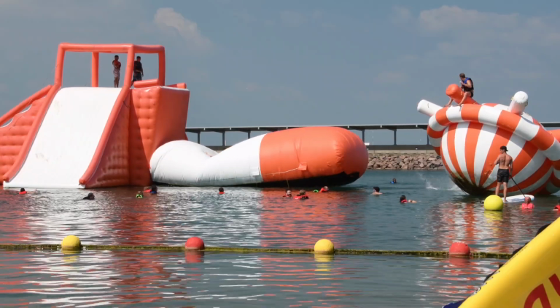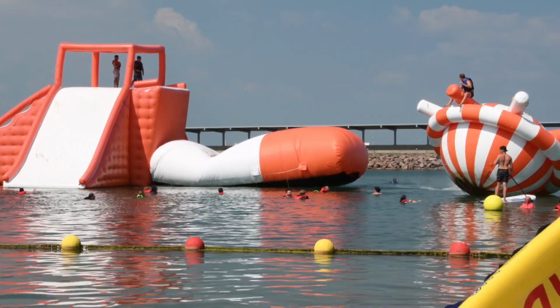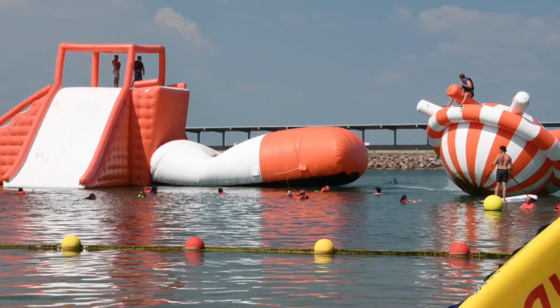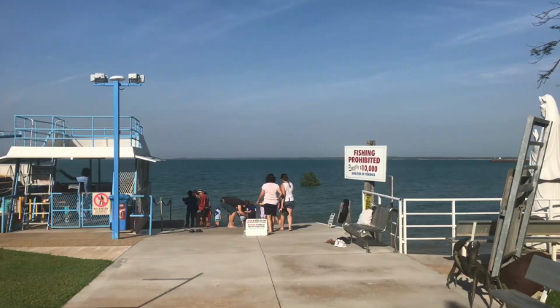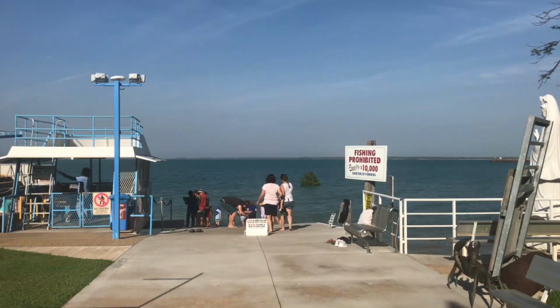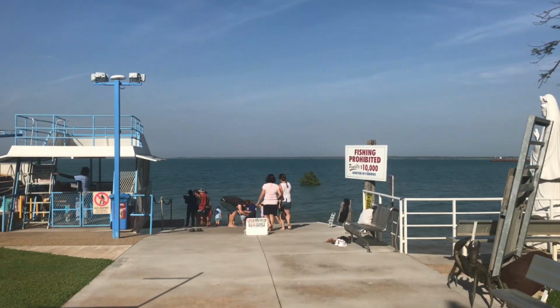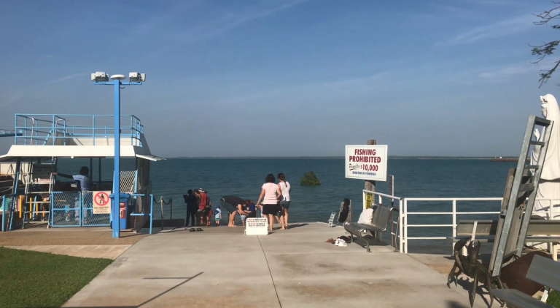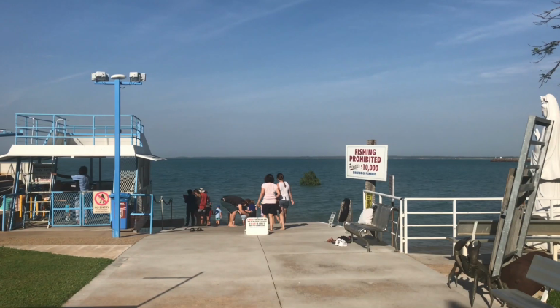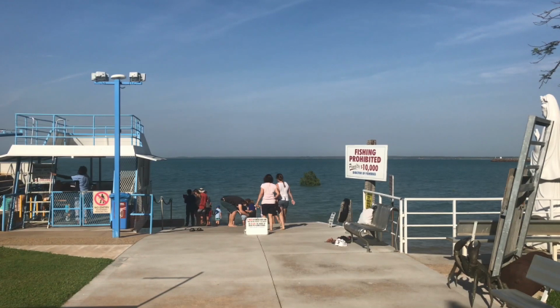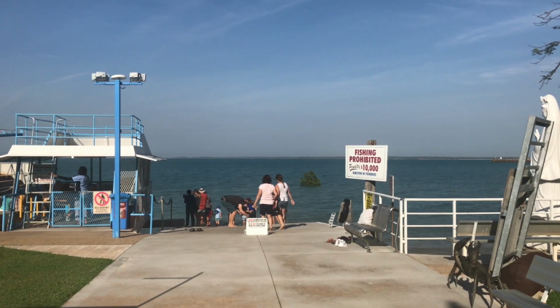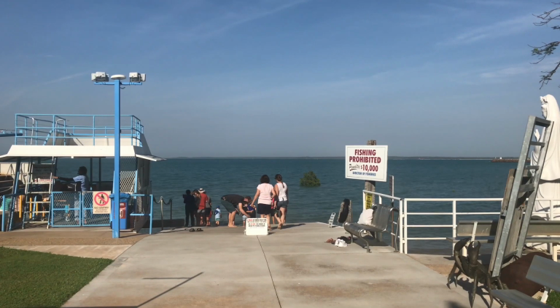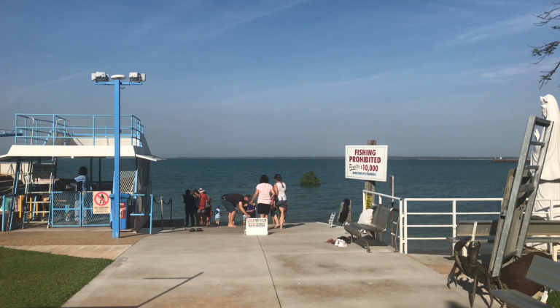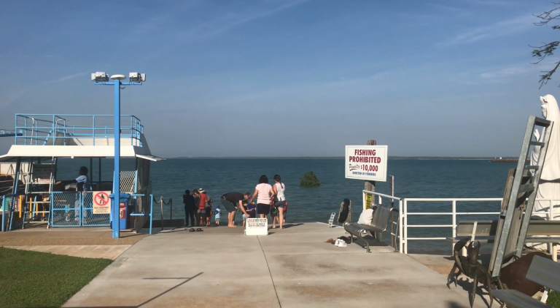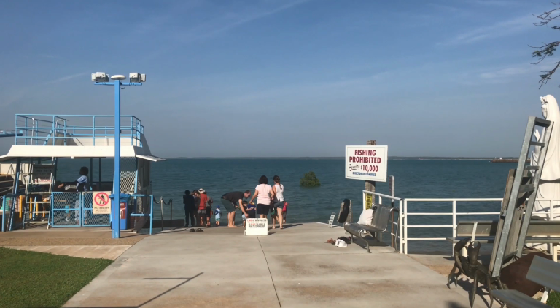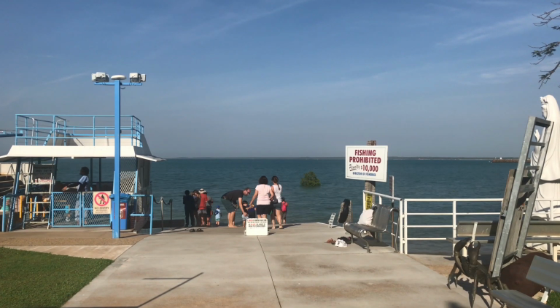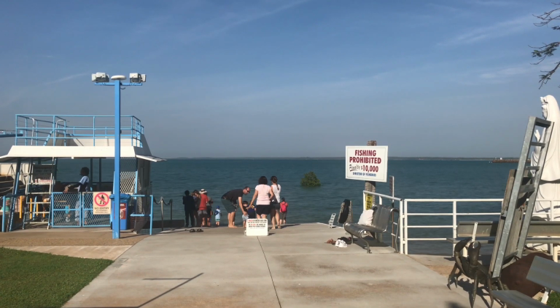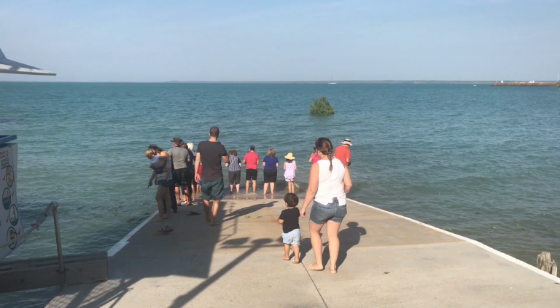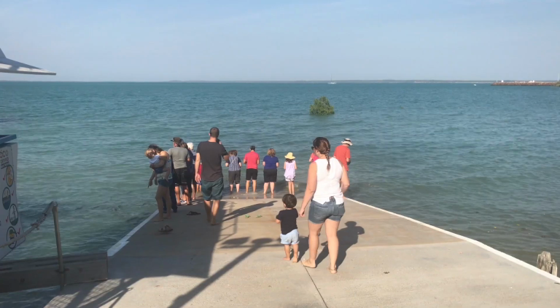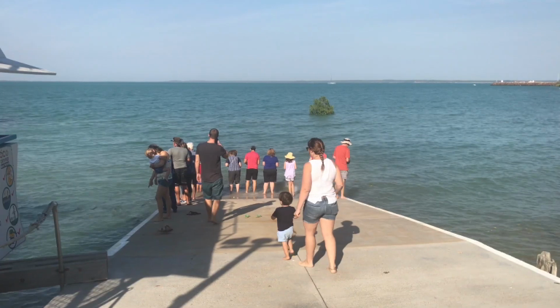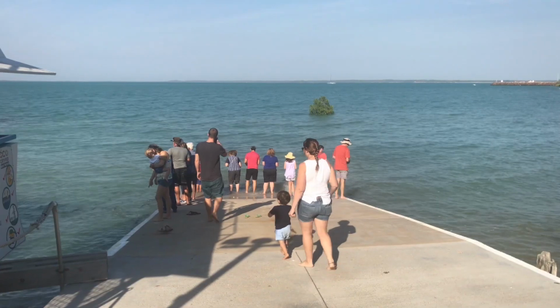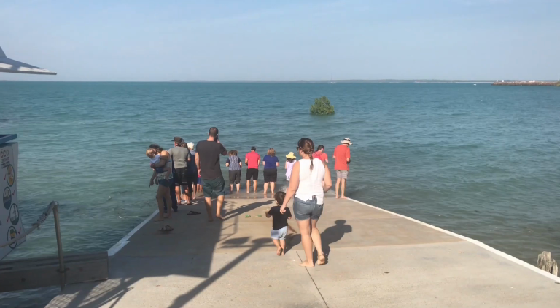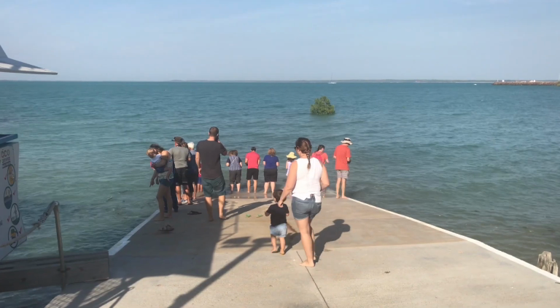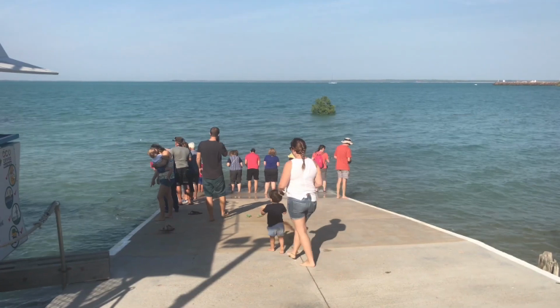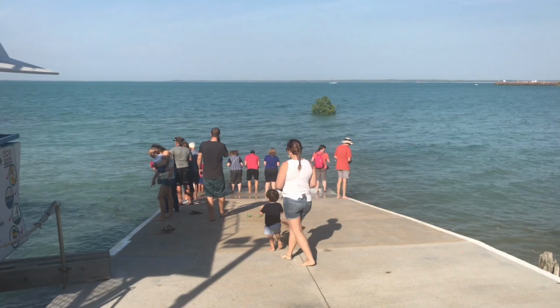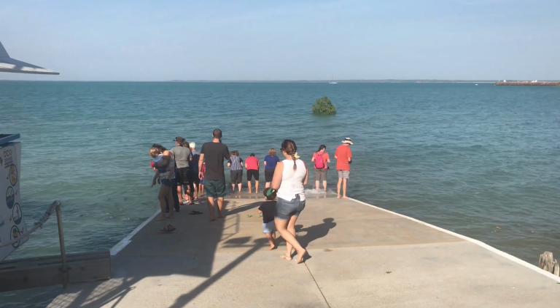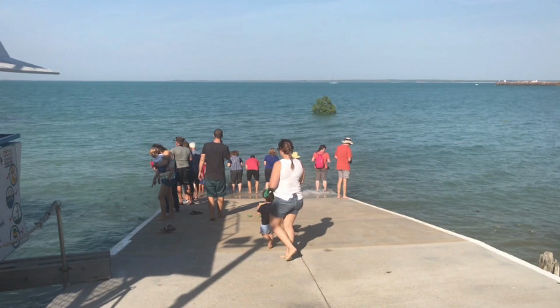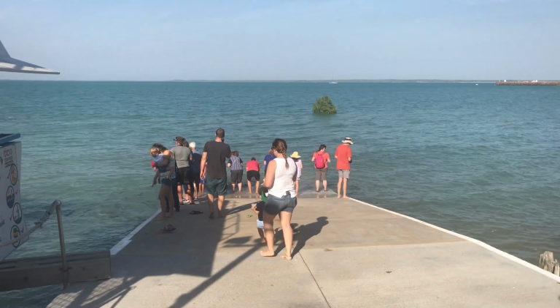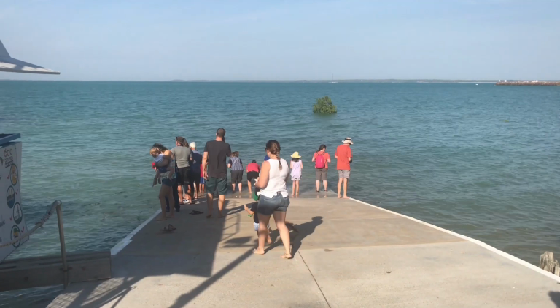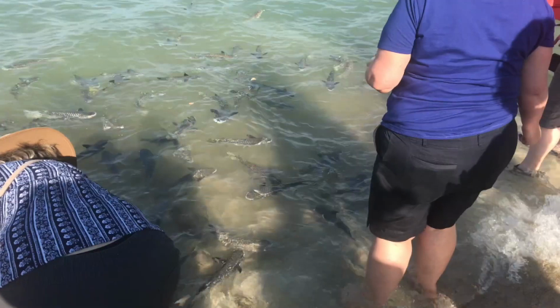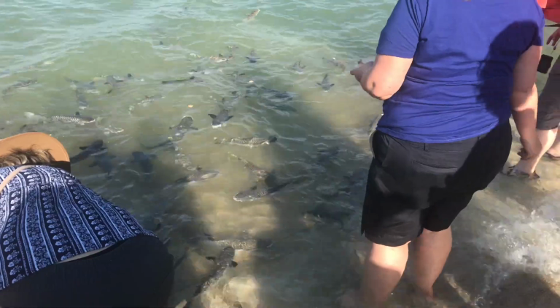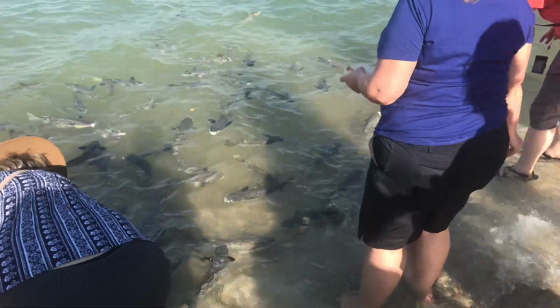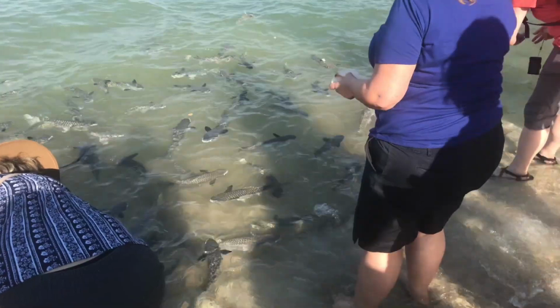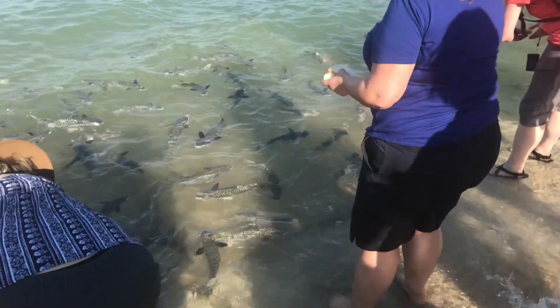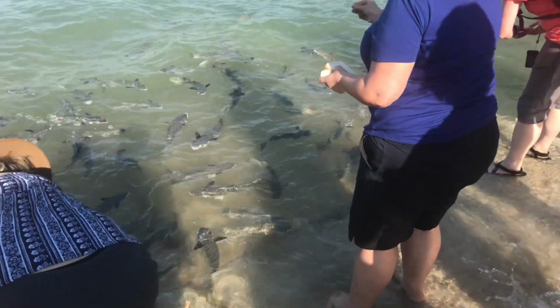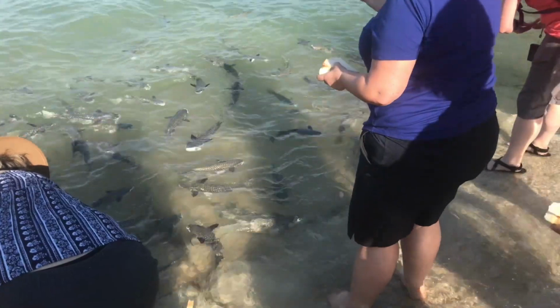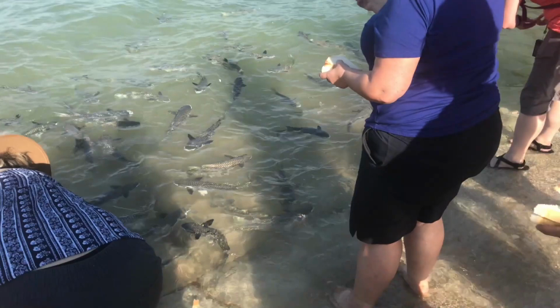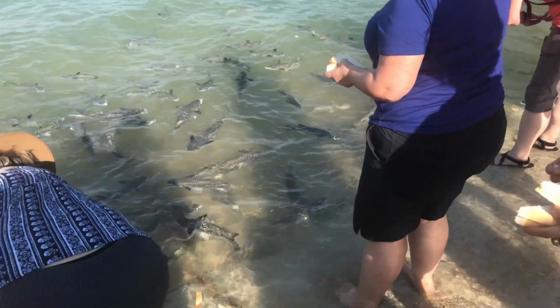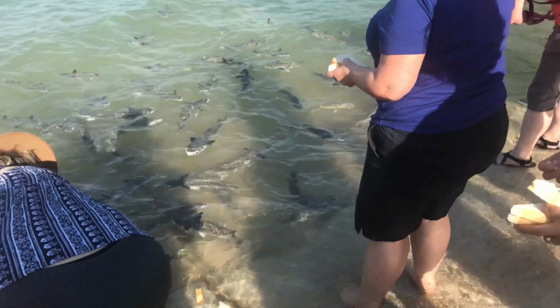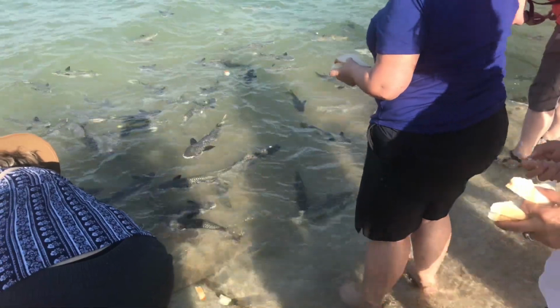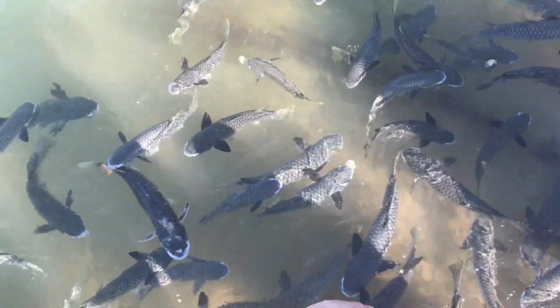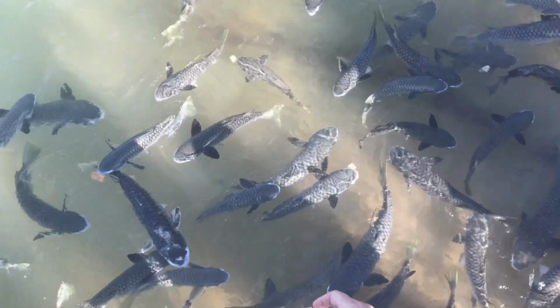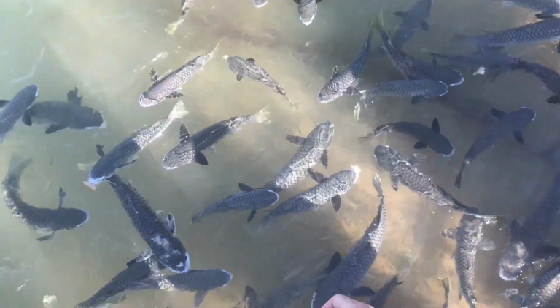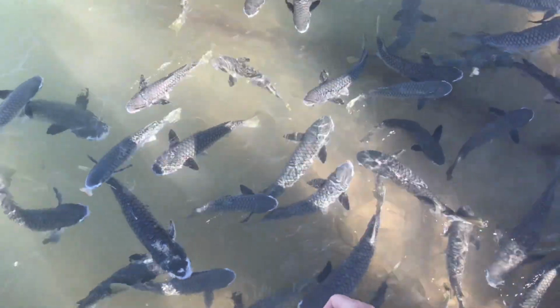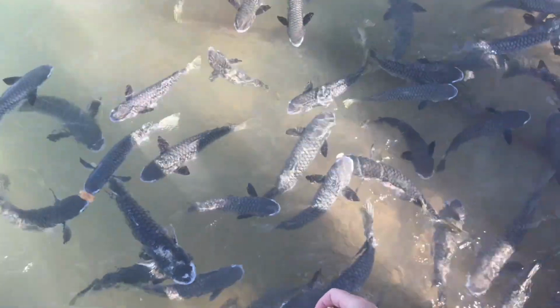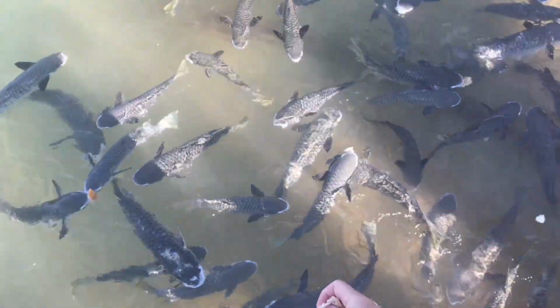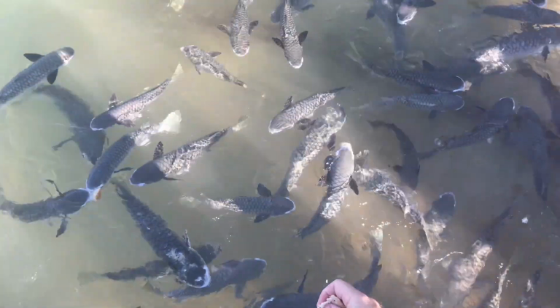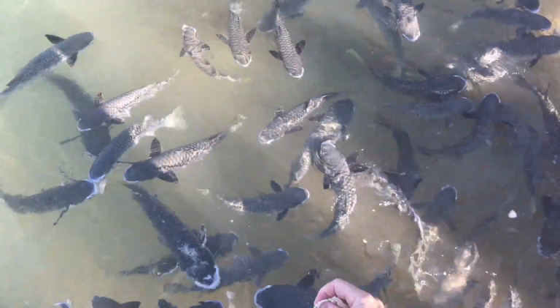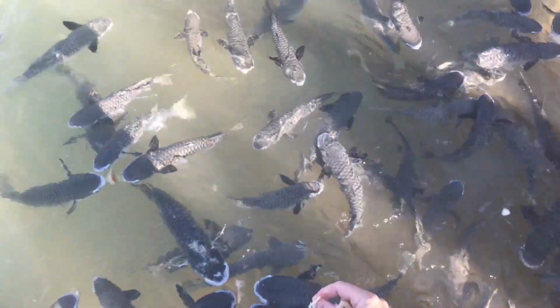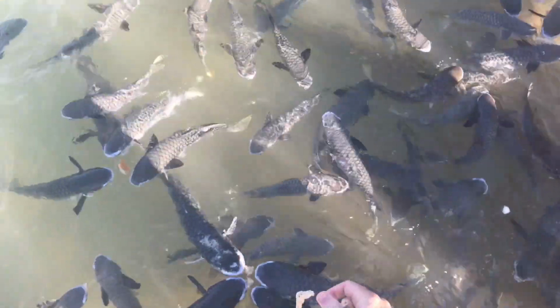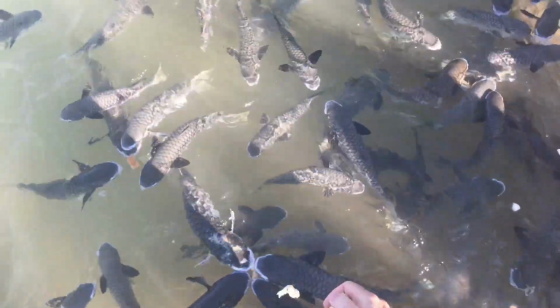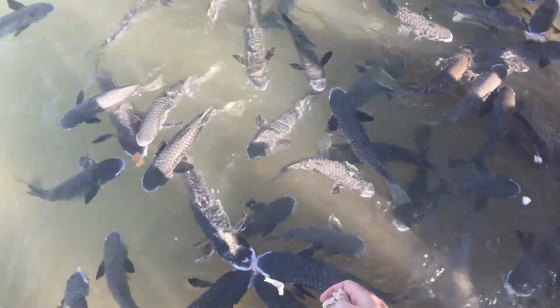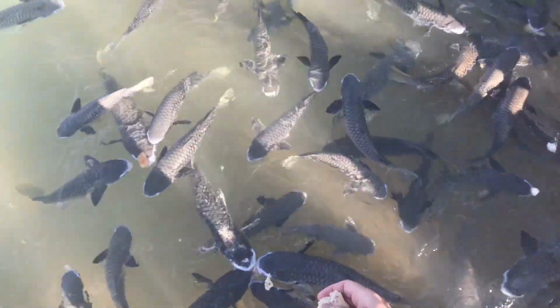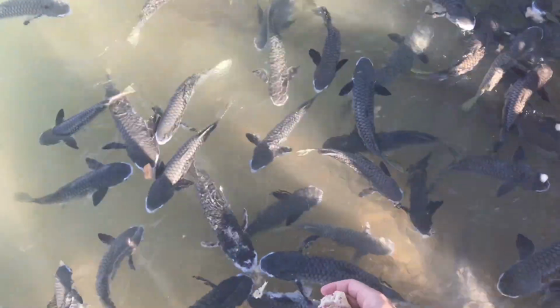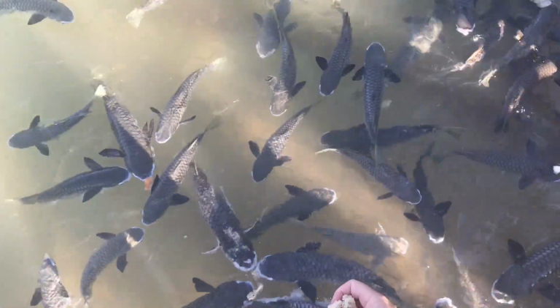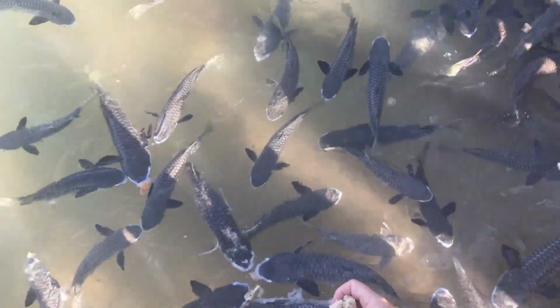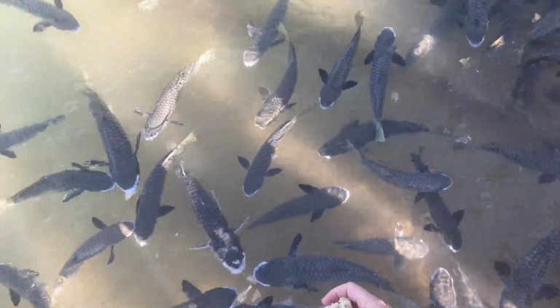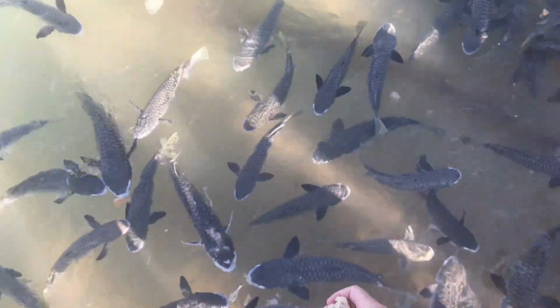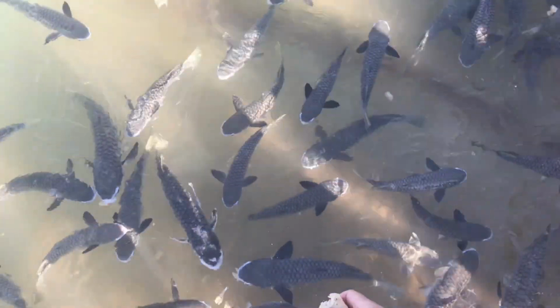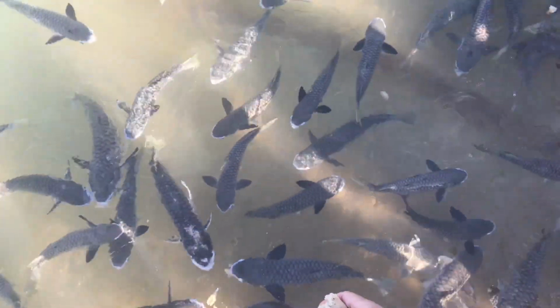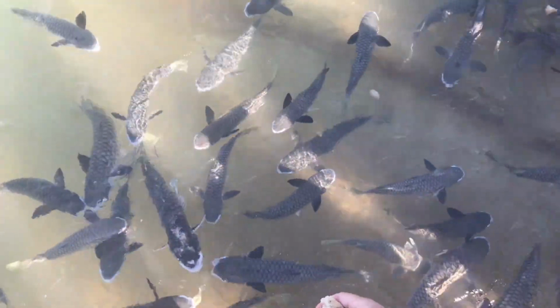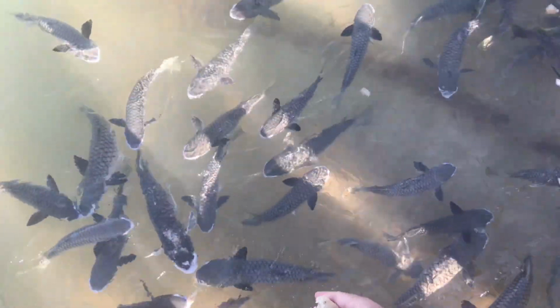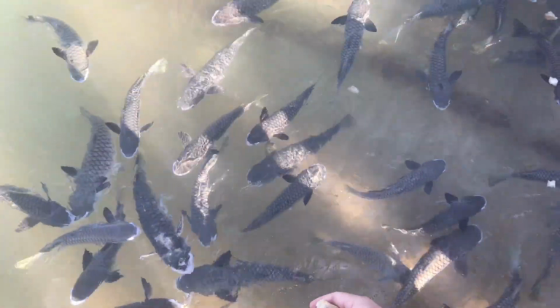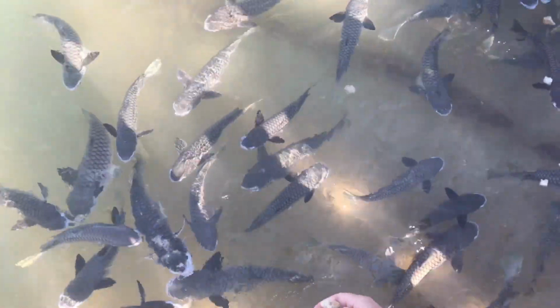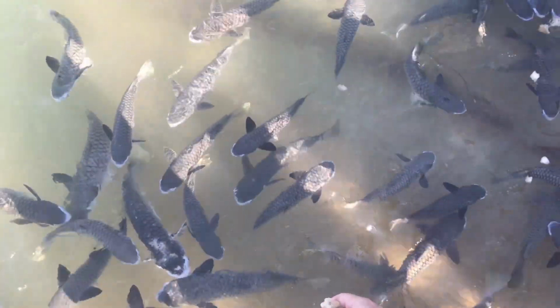Next, we went out to feed the wild fish in Darwin Harbour. Fortunately, there wasn't anything longer than a metre.